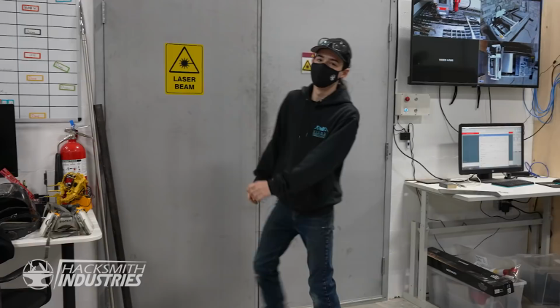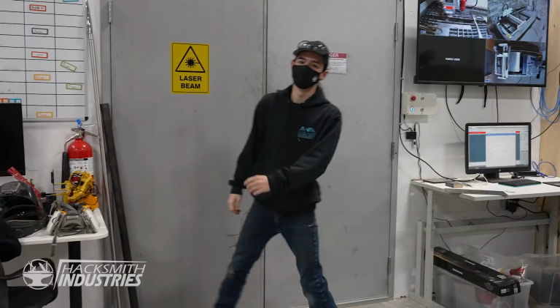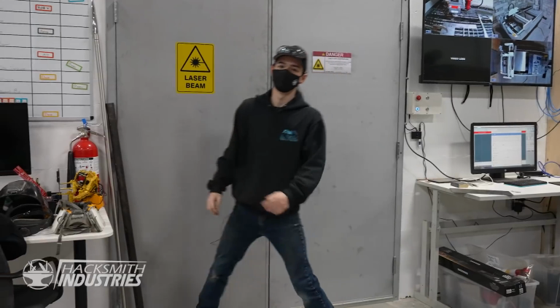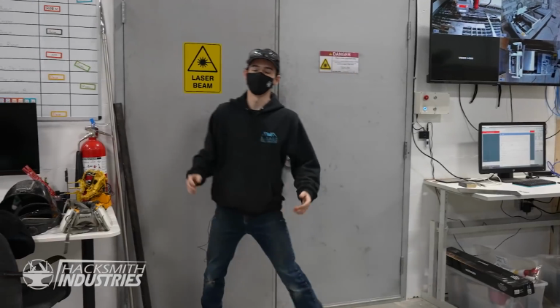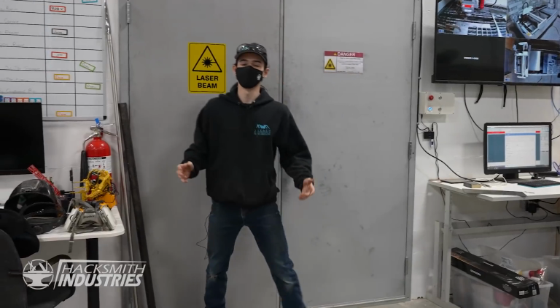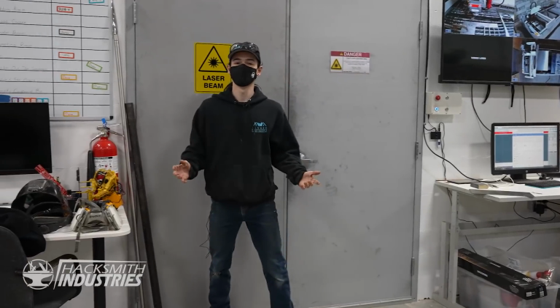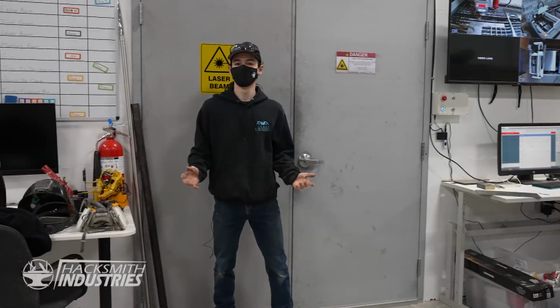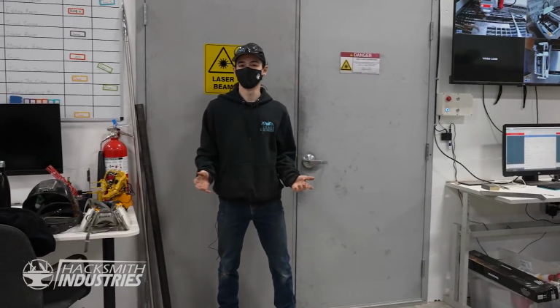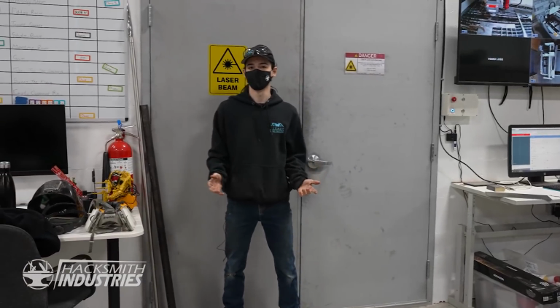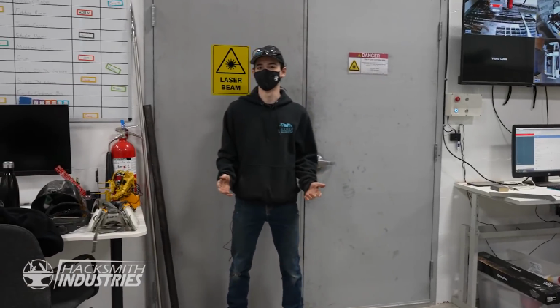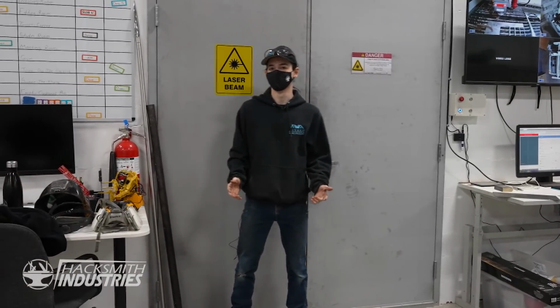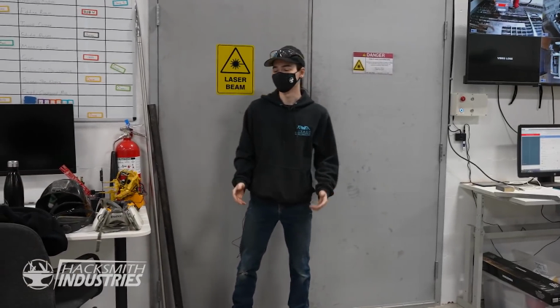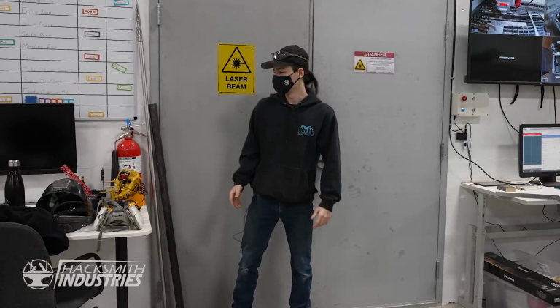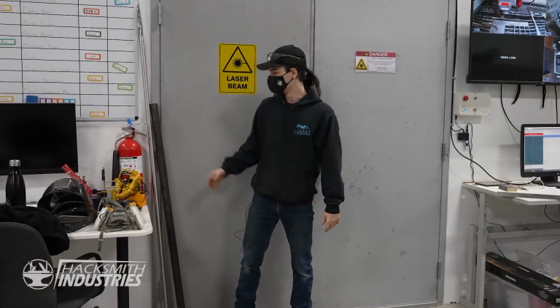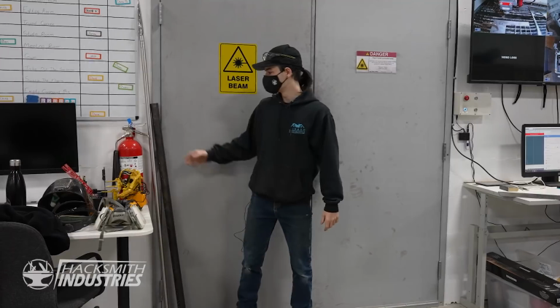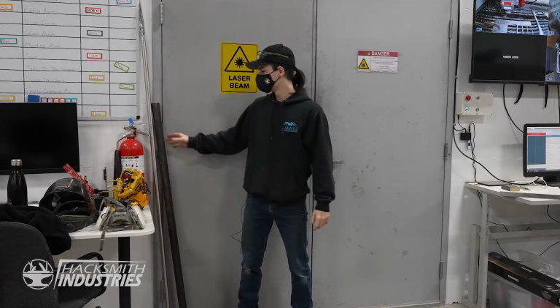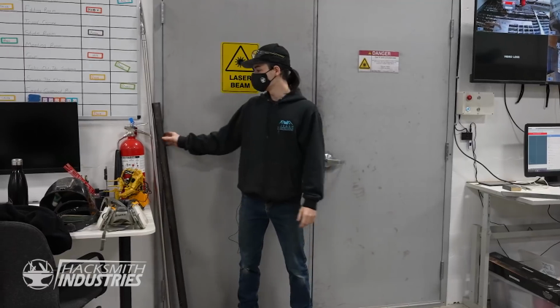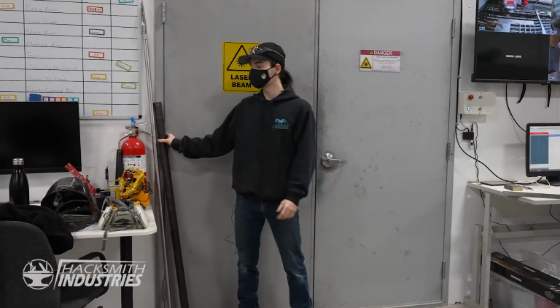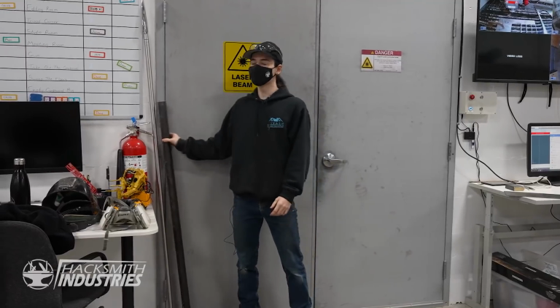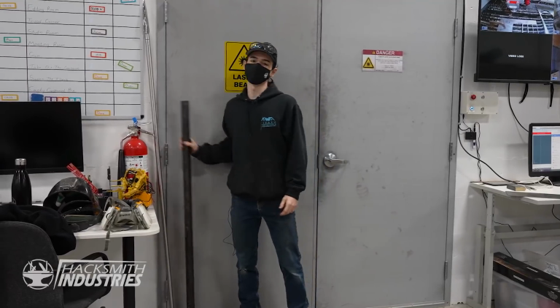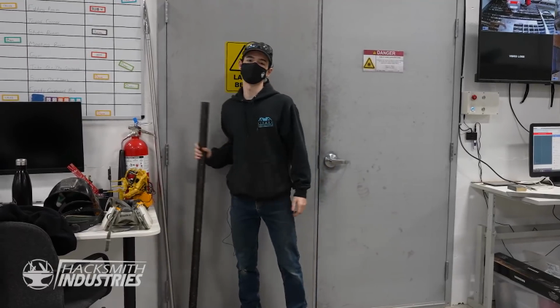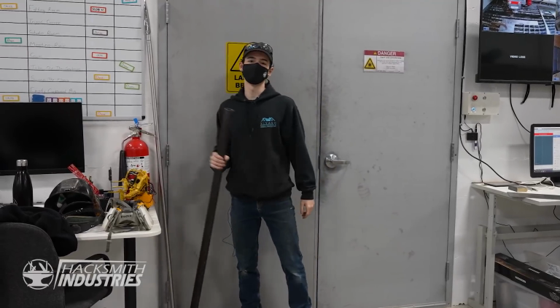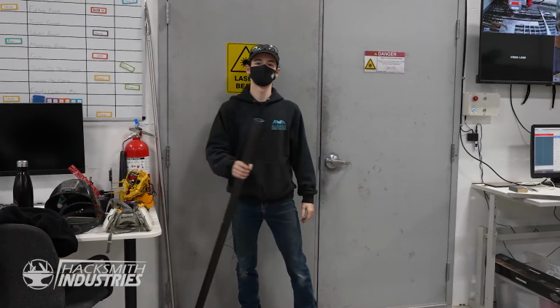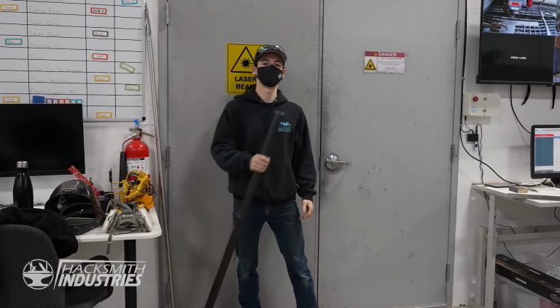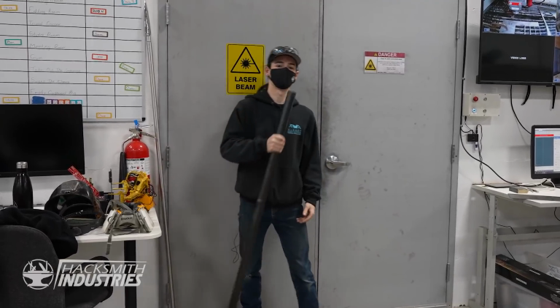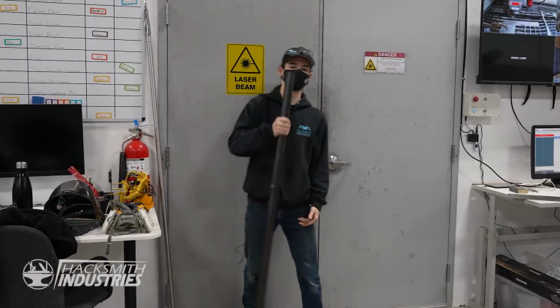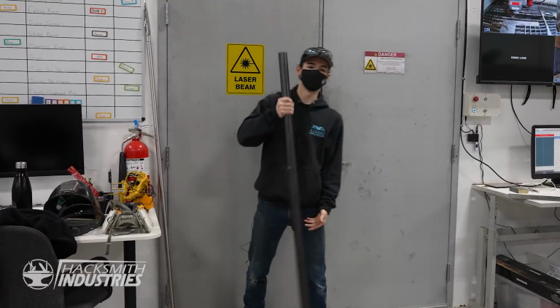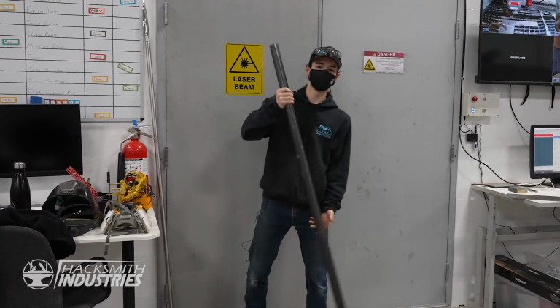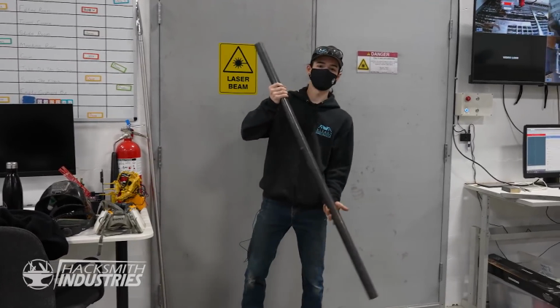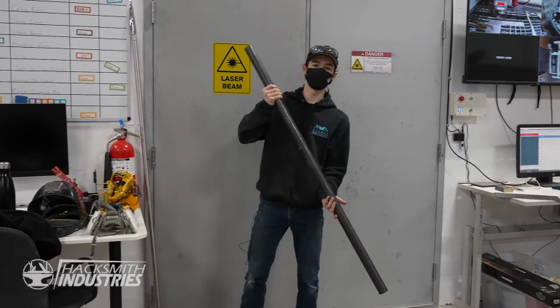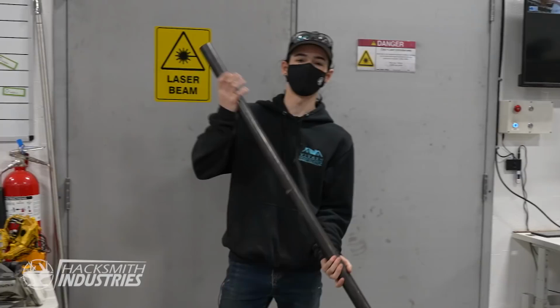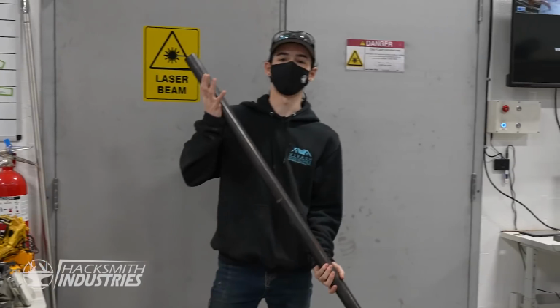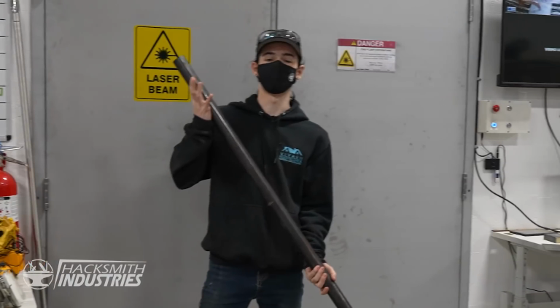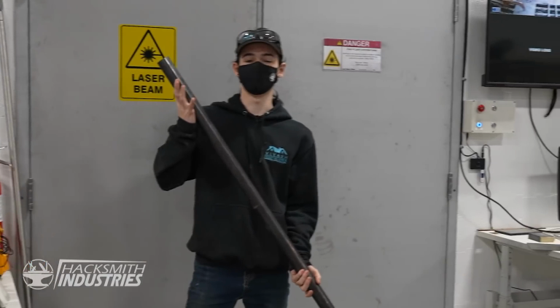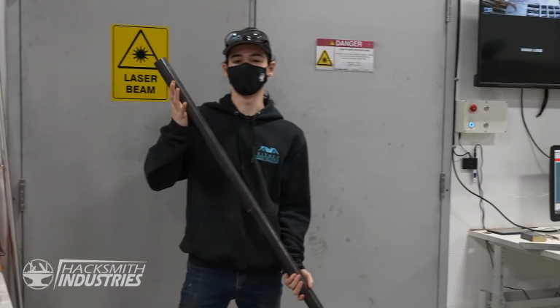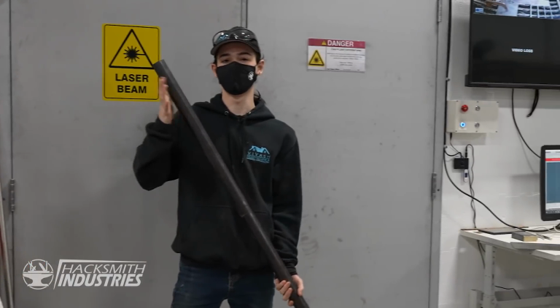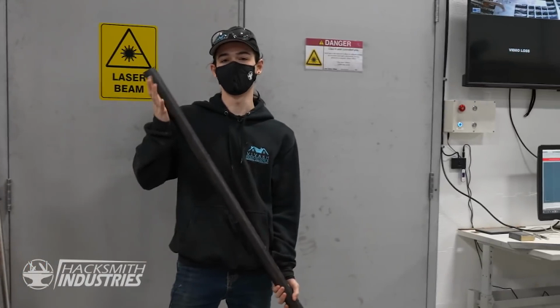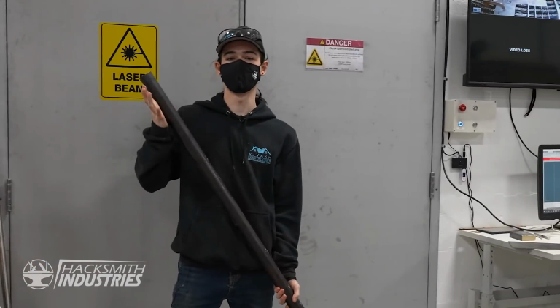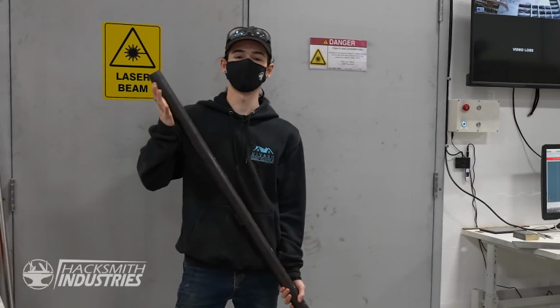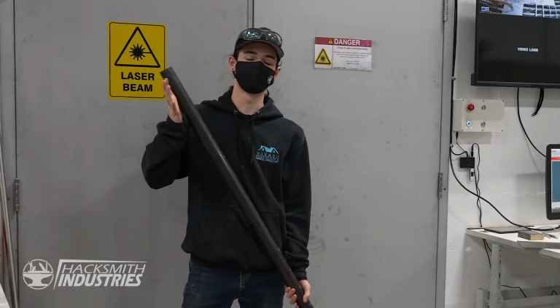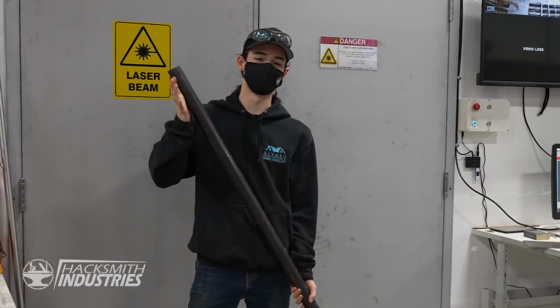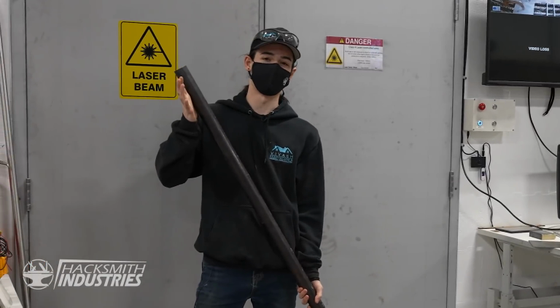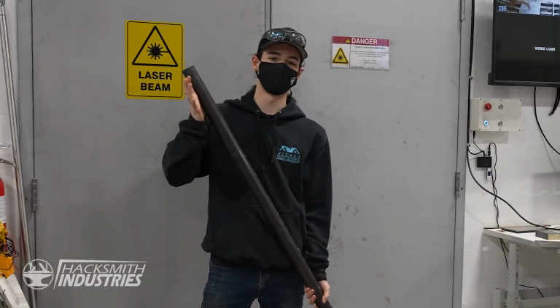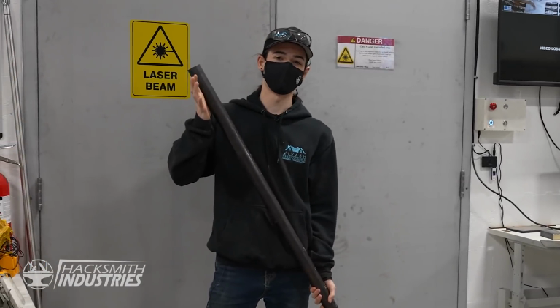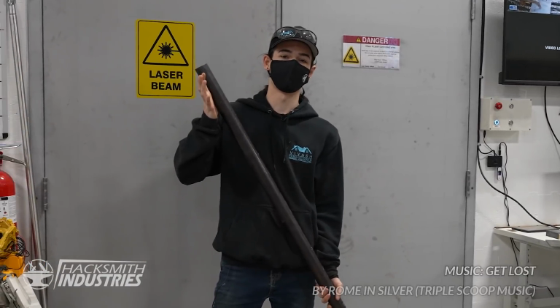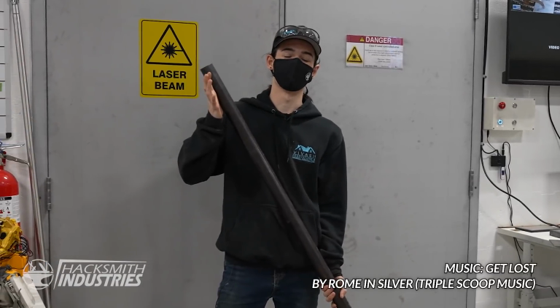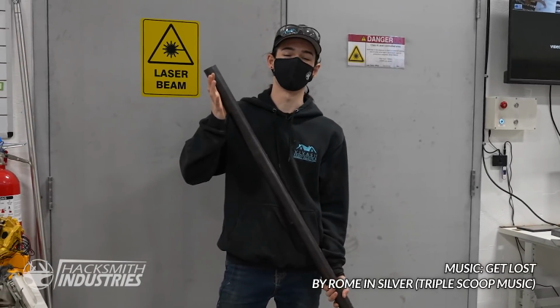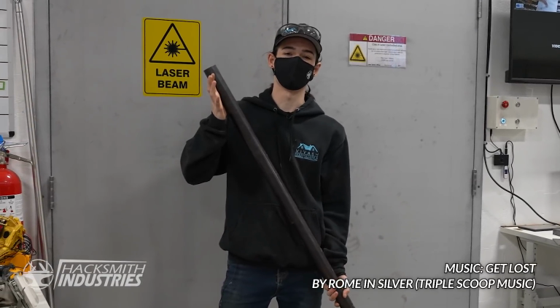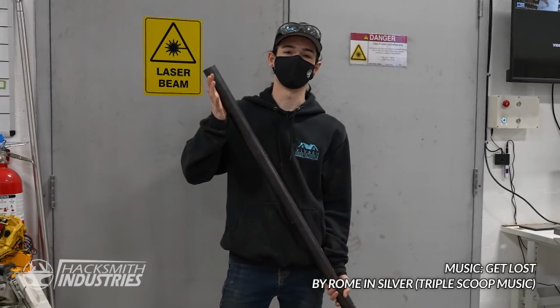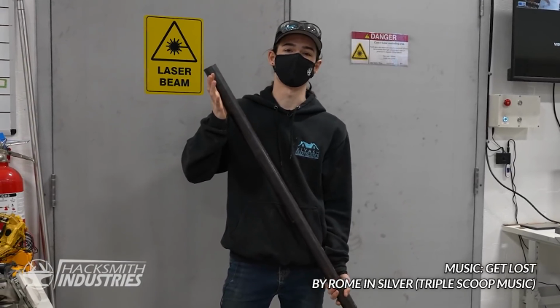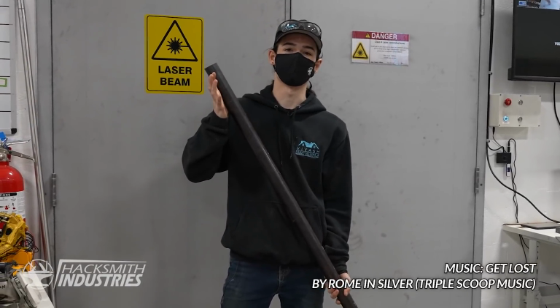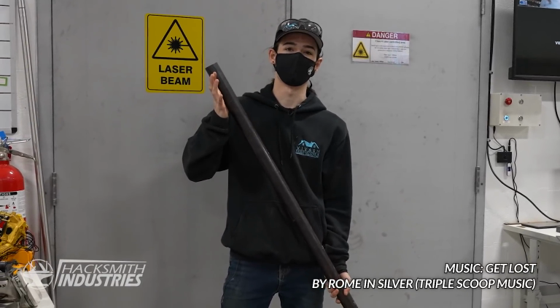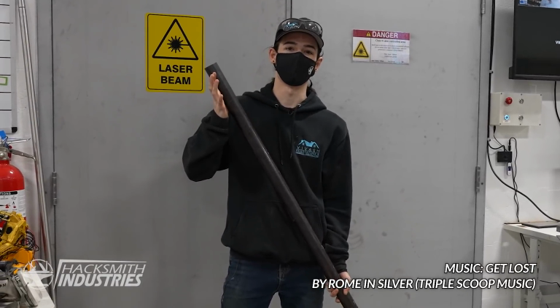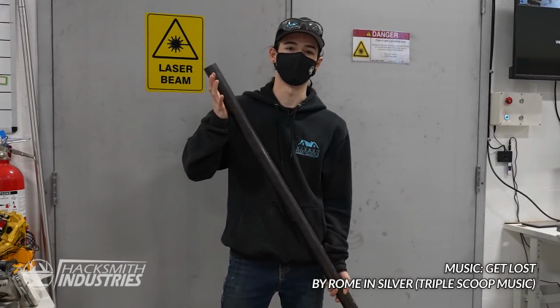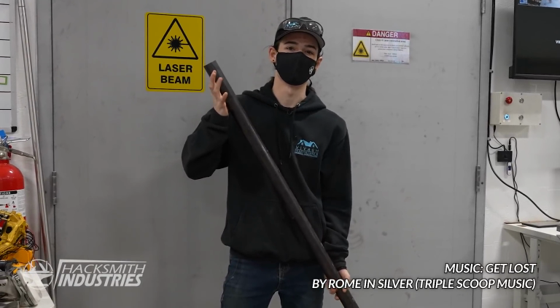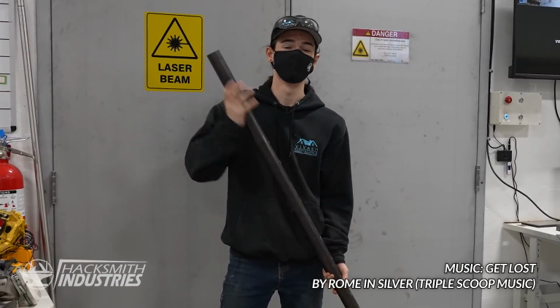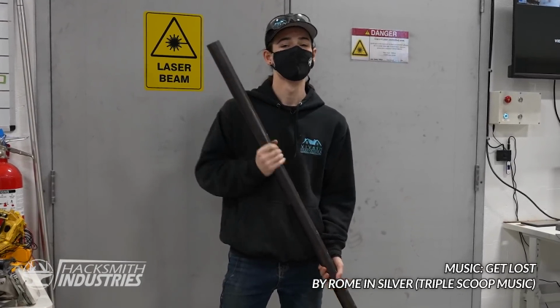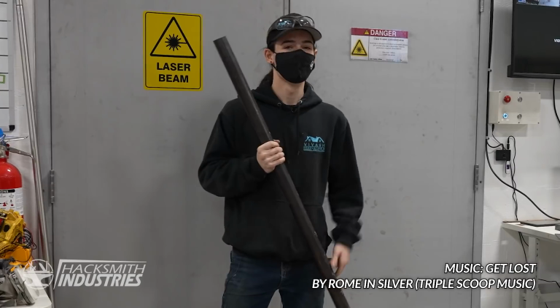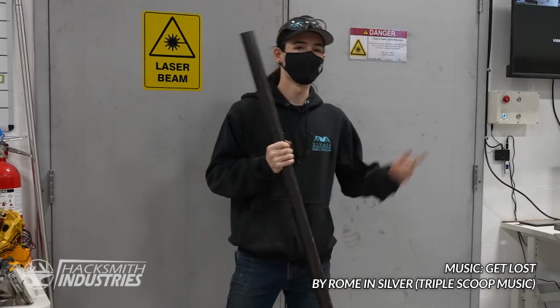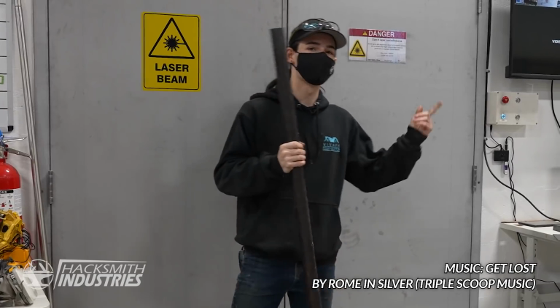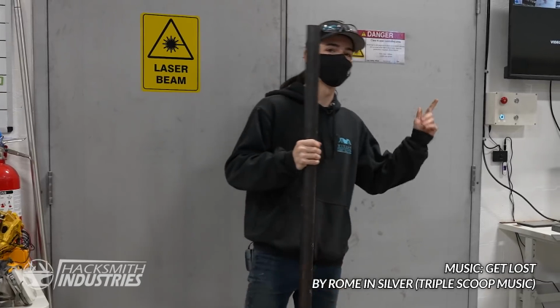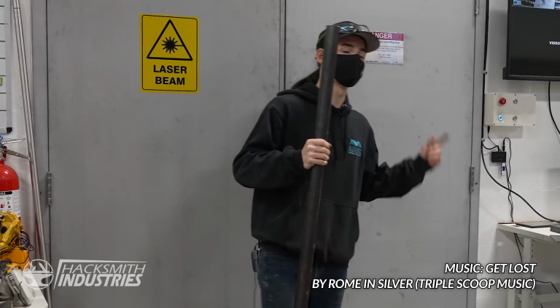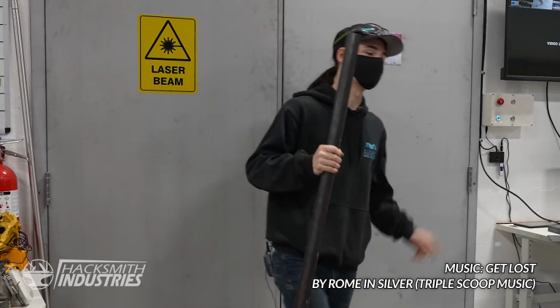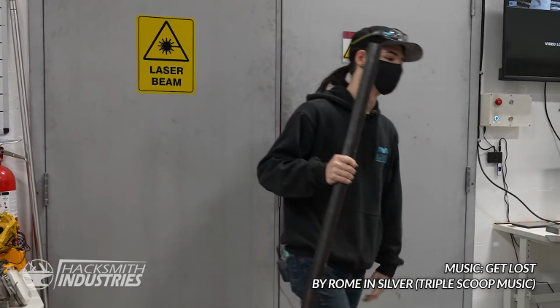So I'm going to be making the roll cage. This is what I'm going to be using and I'm going to be cutting, grinding and welding it all together. Let's get started.